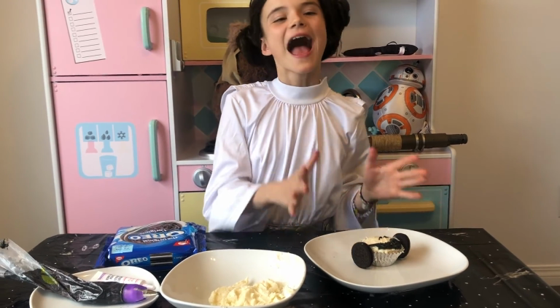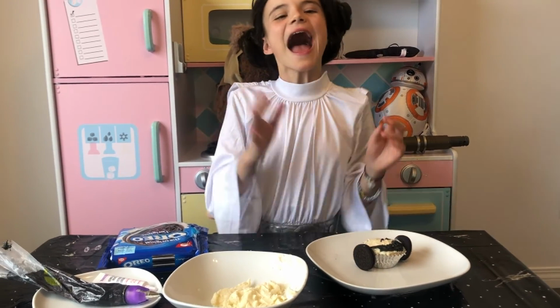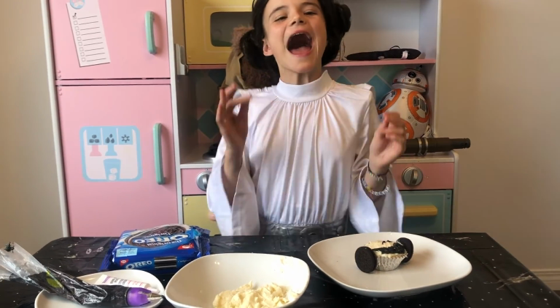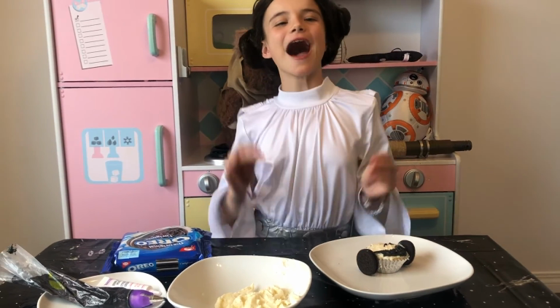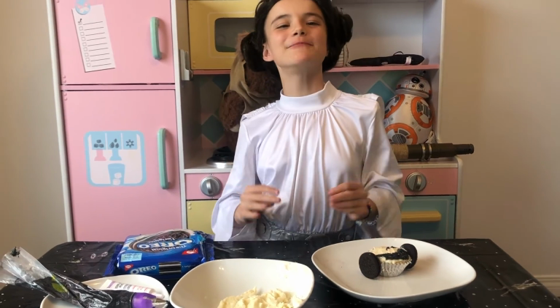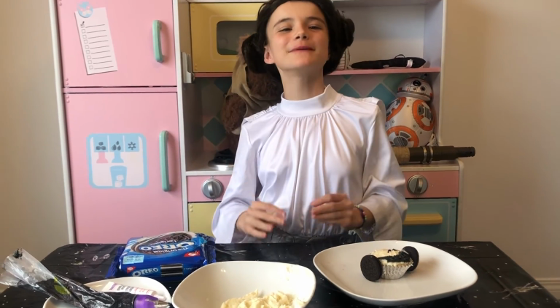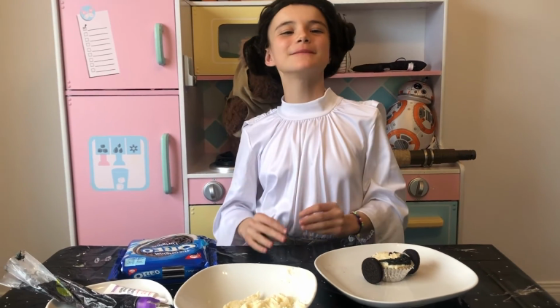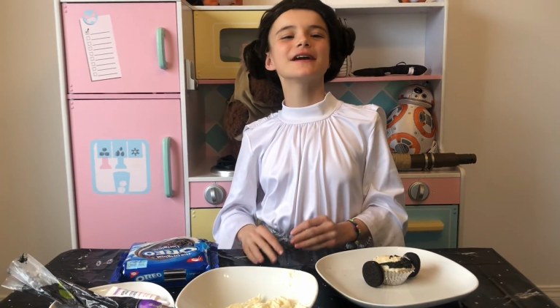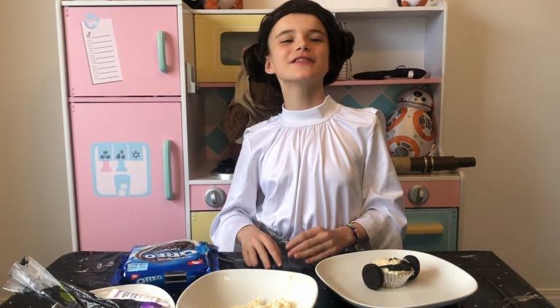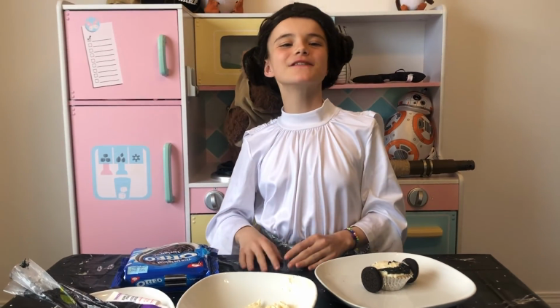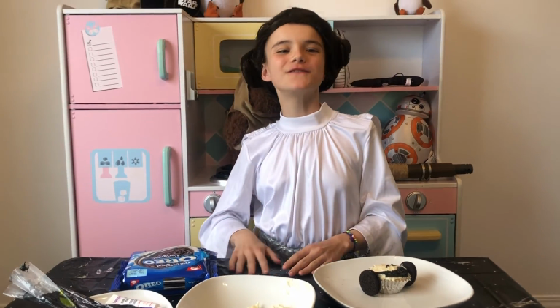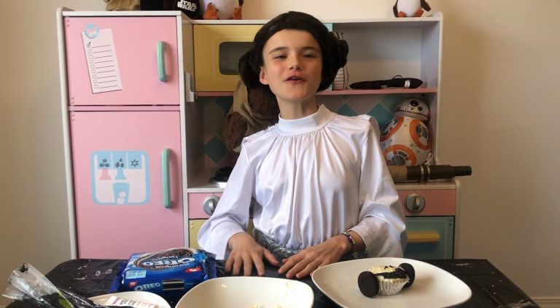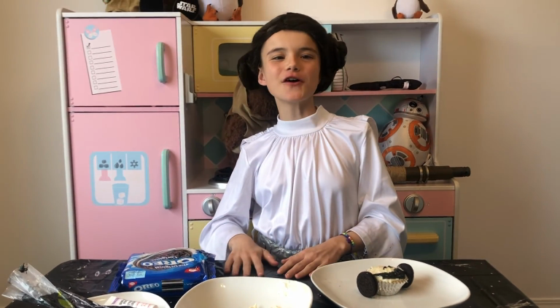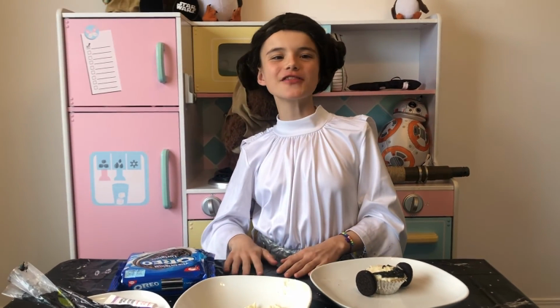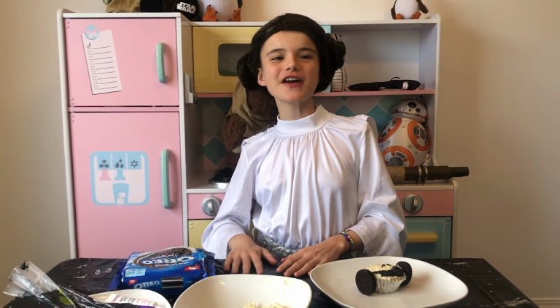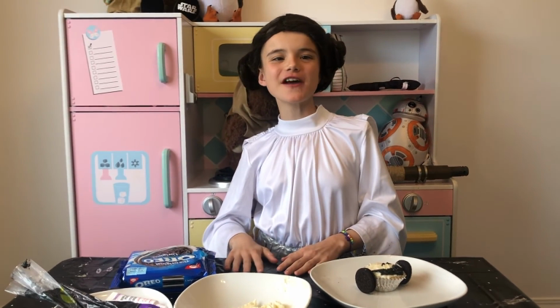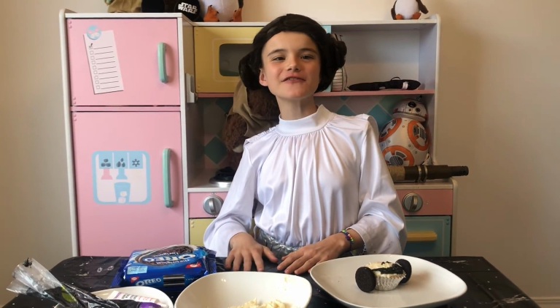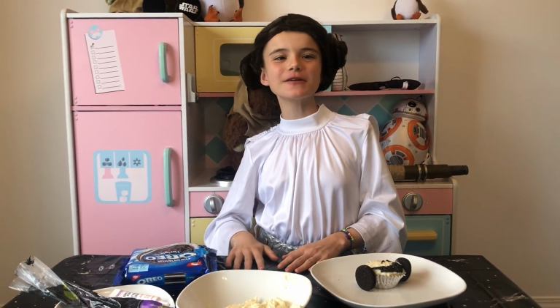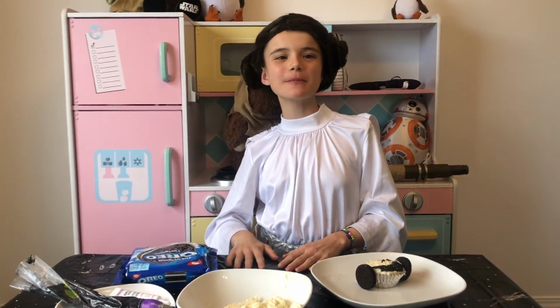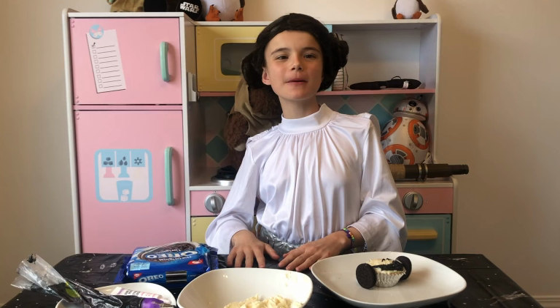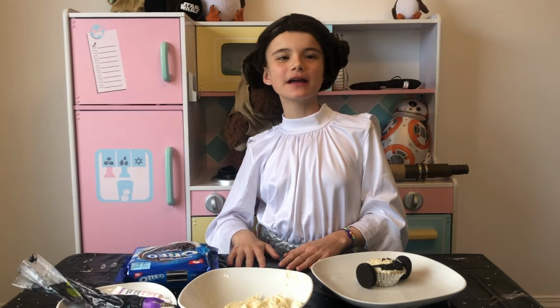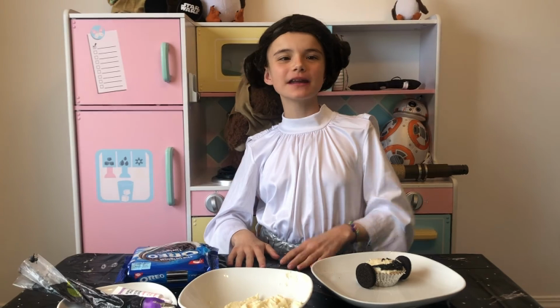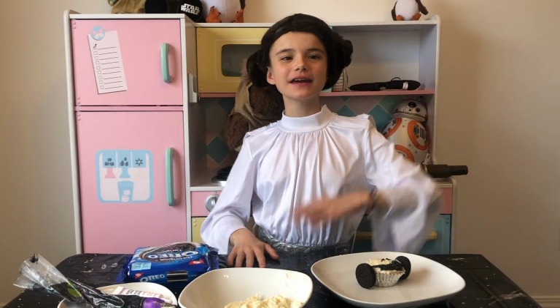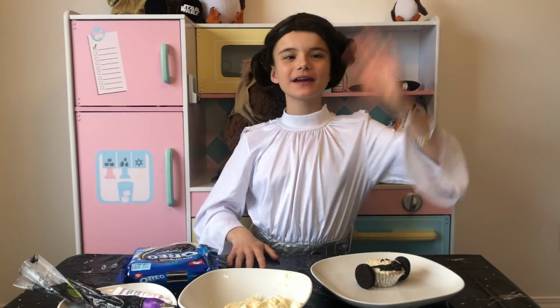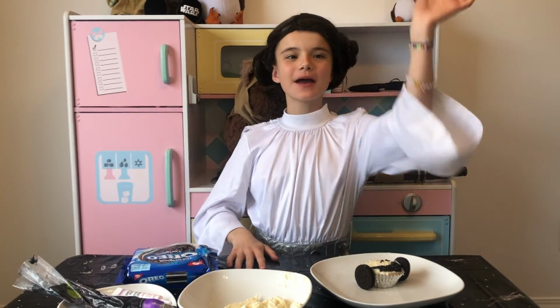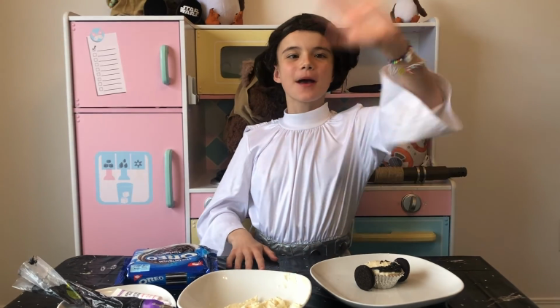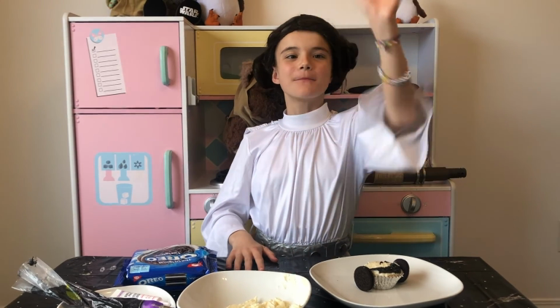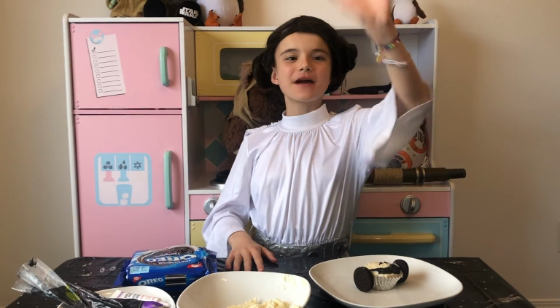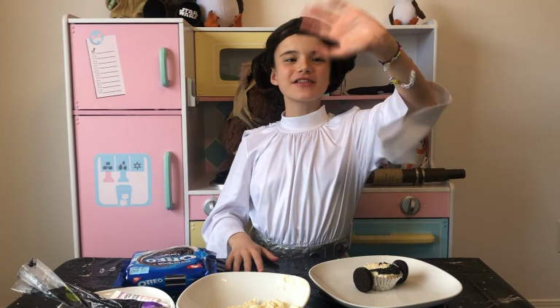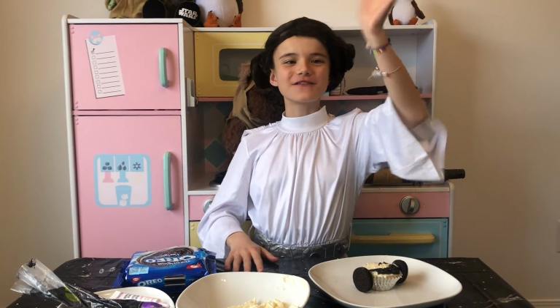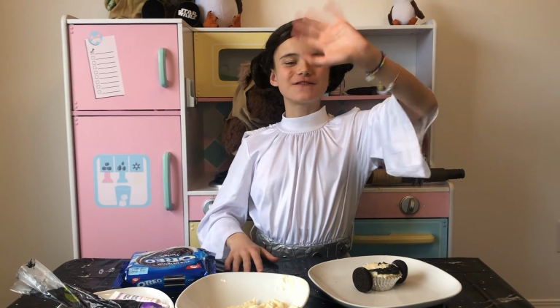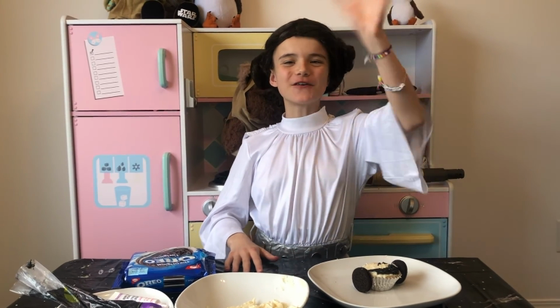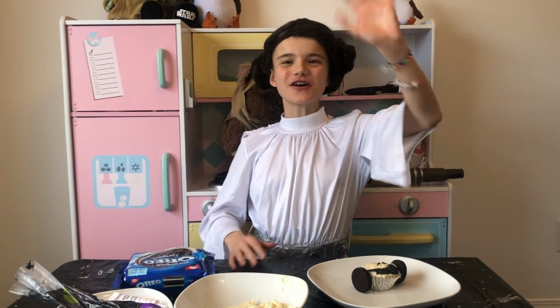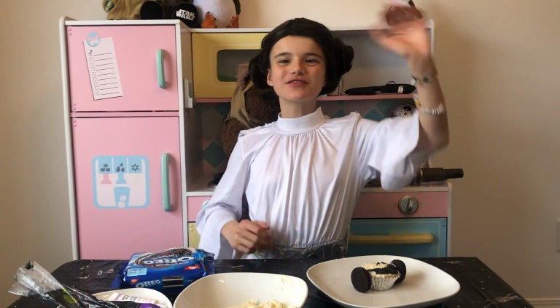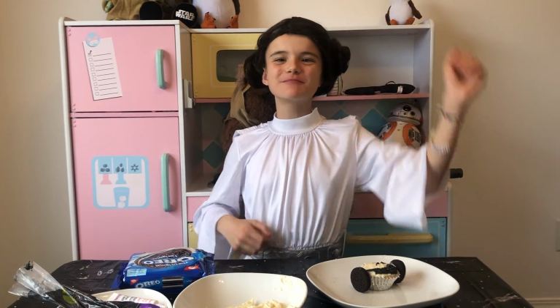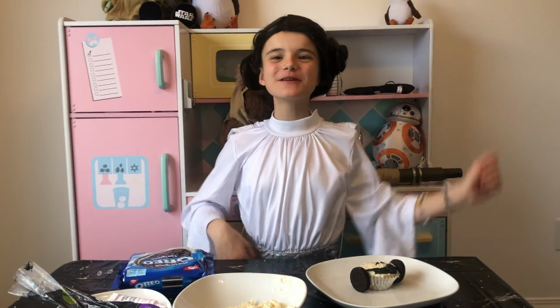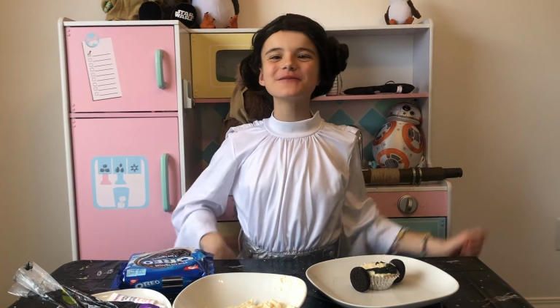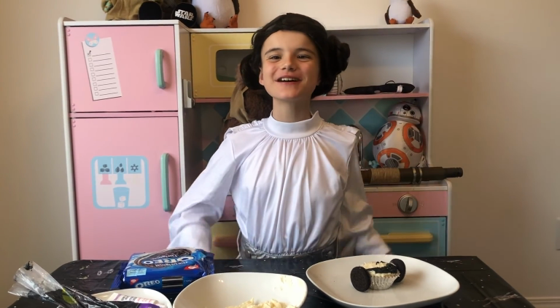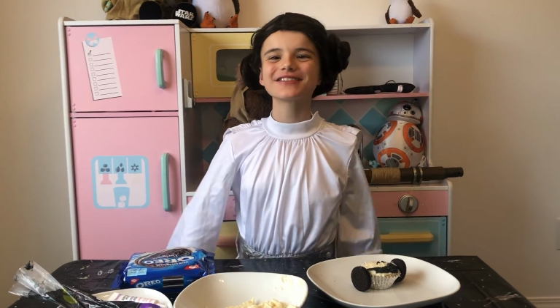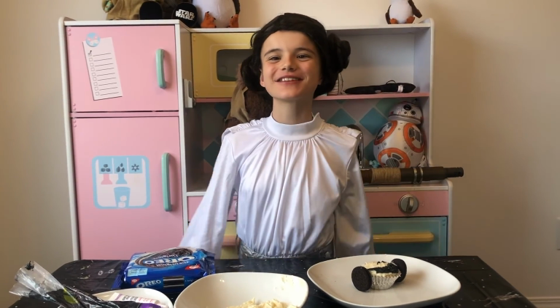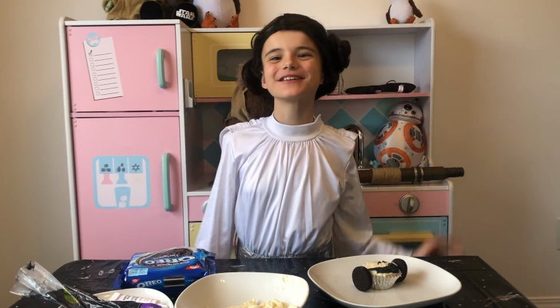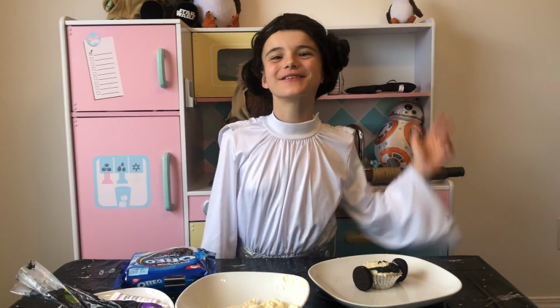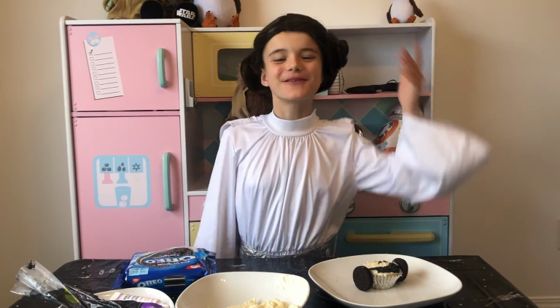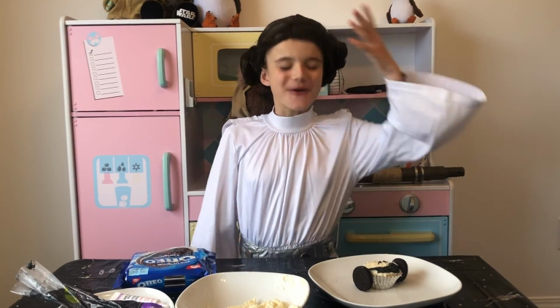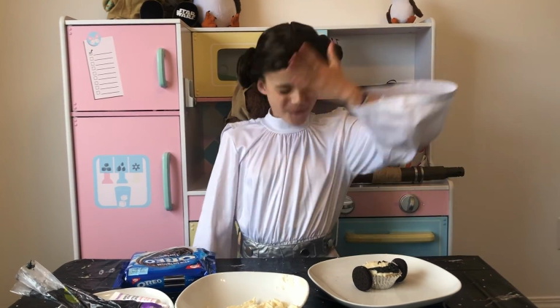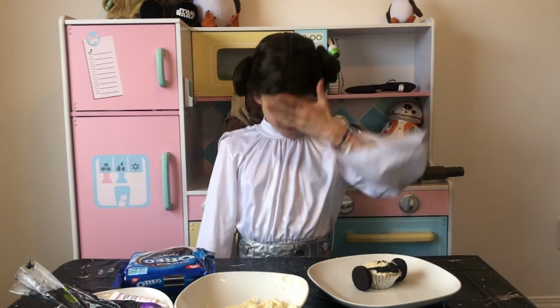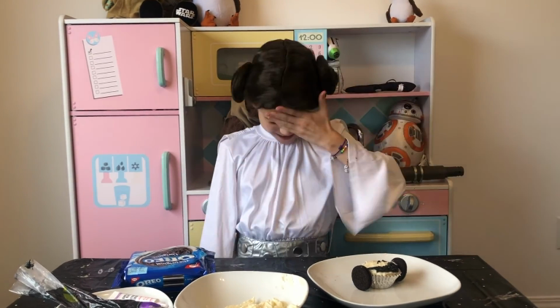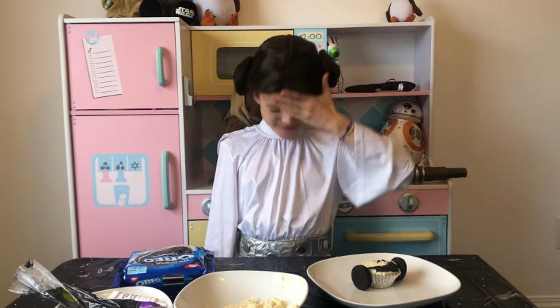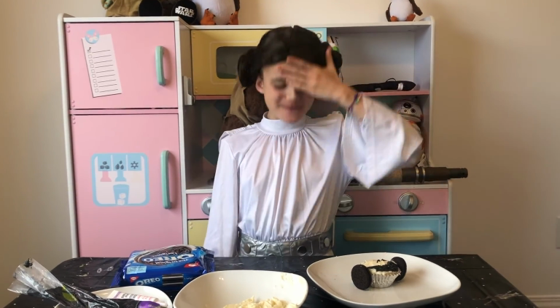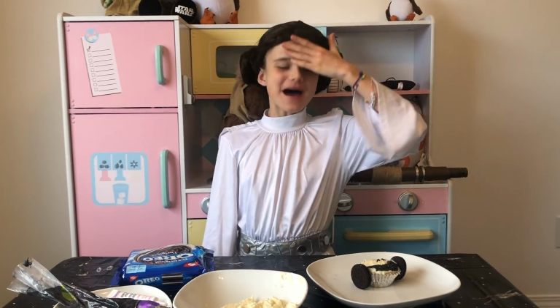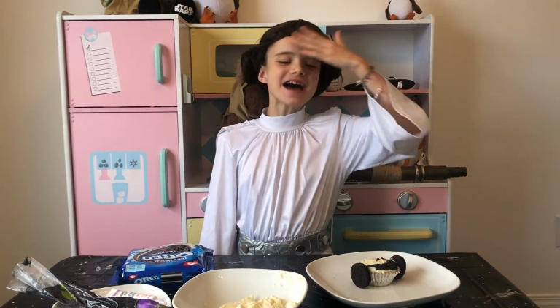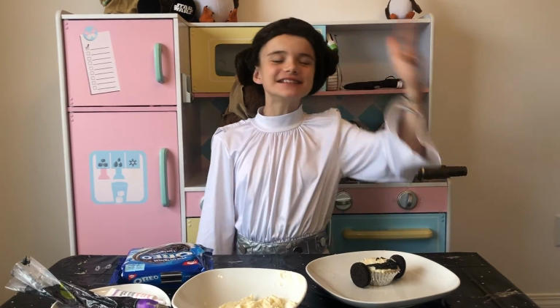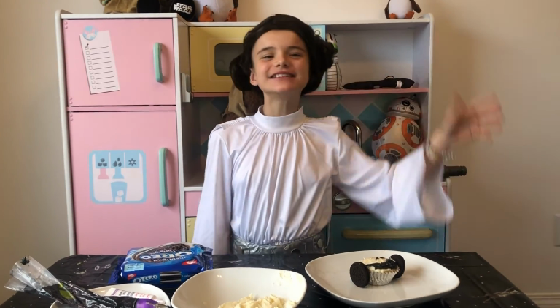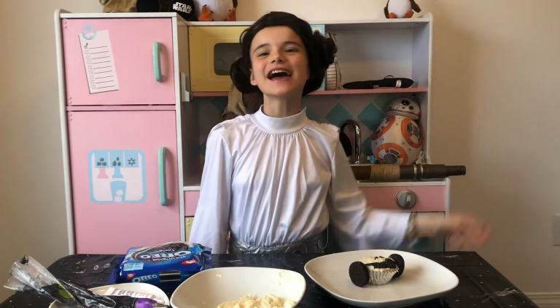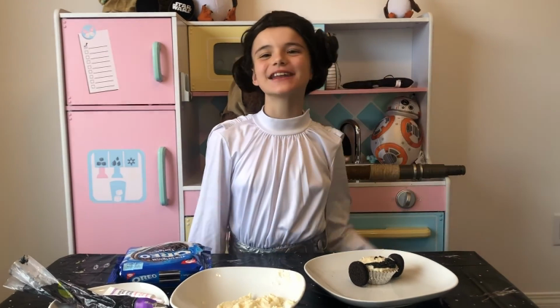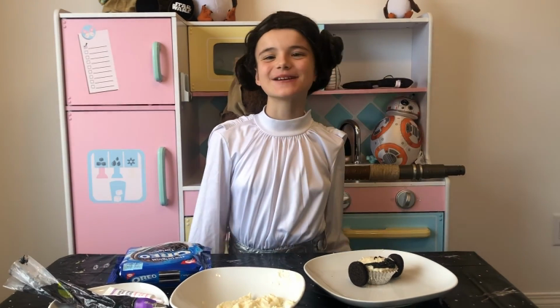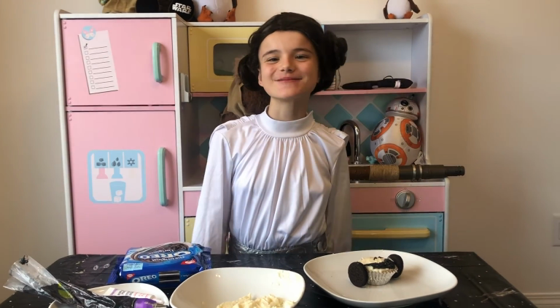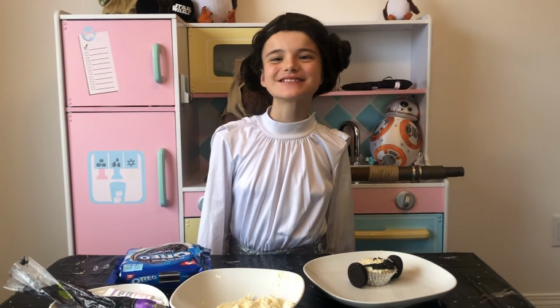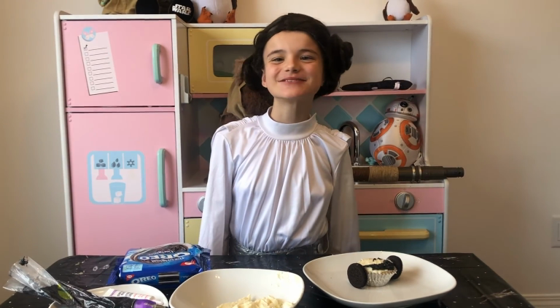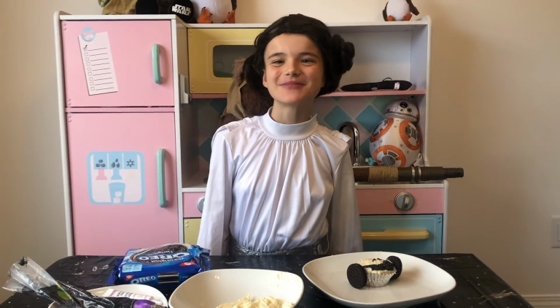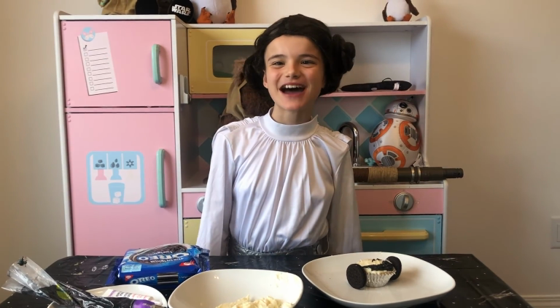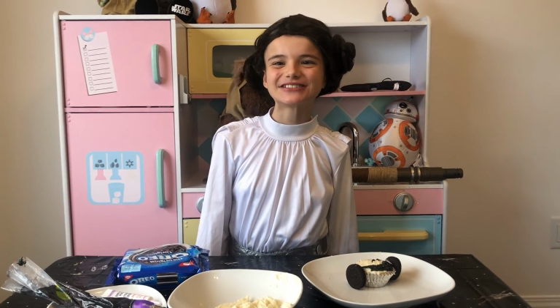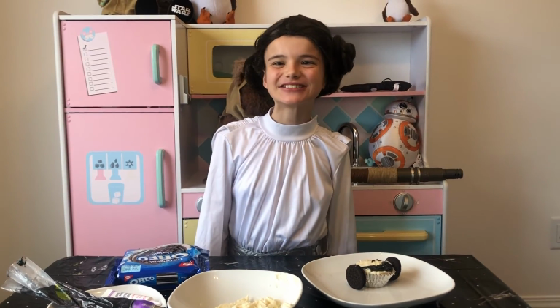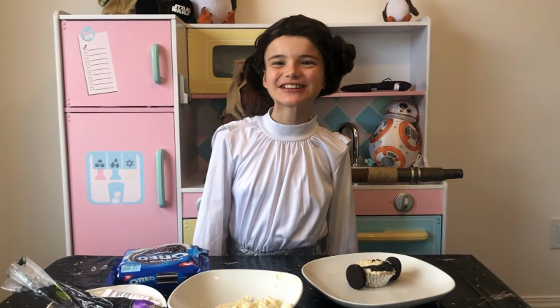Happy May the 4th everybody. May the 4th be with you. Well met and it was magical.